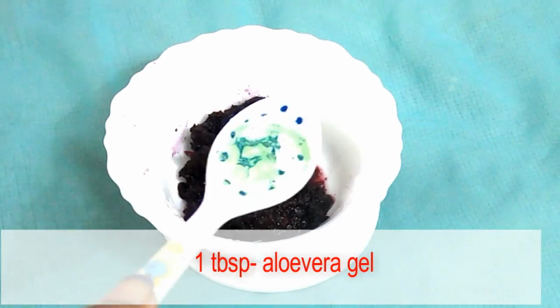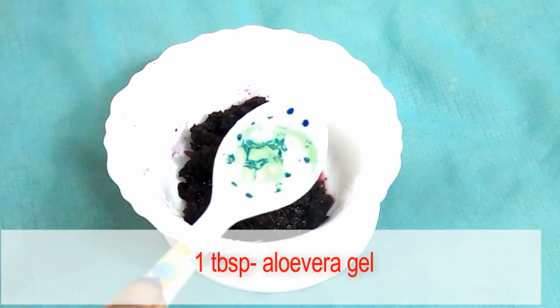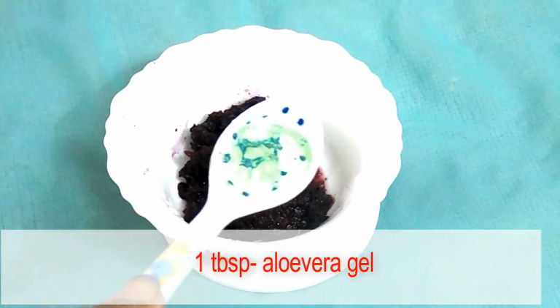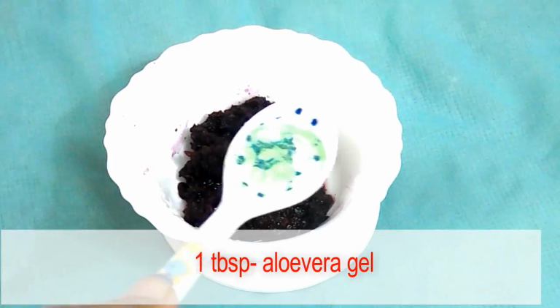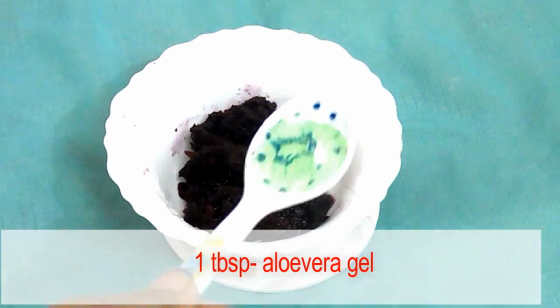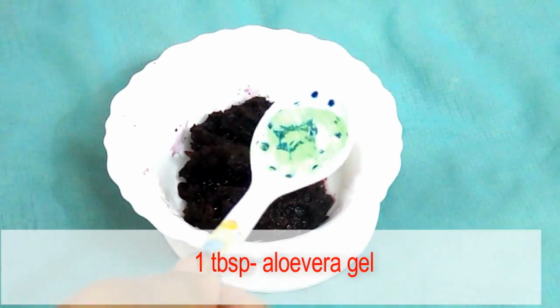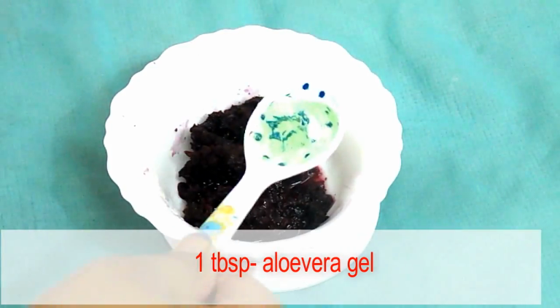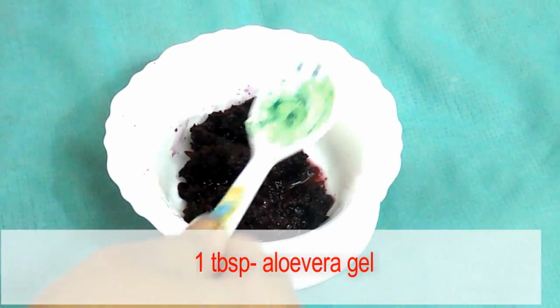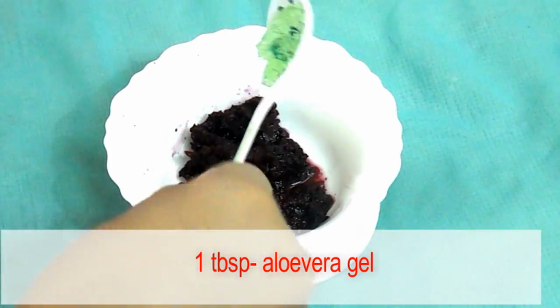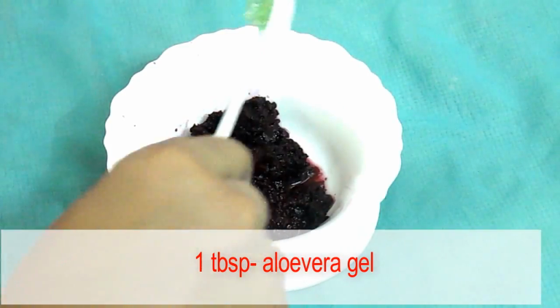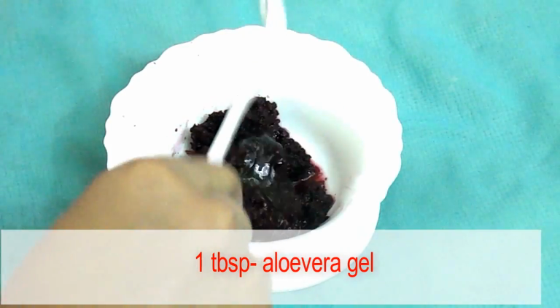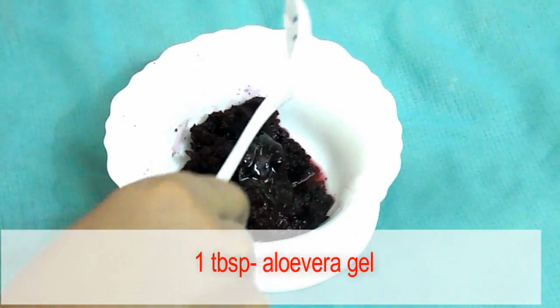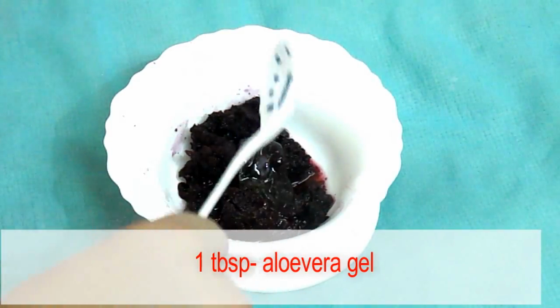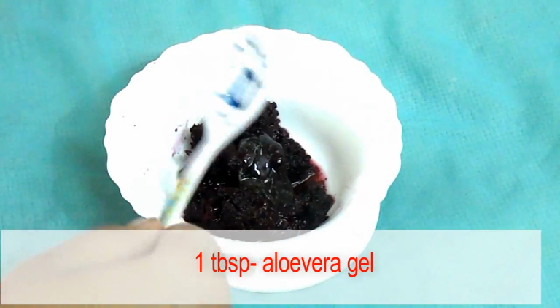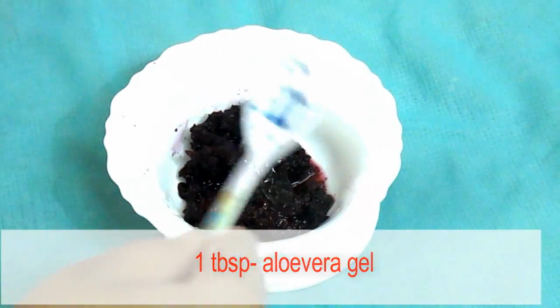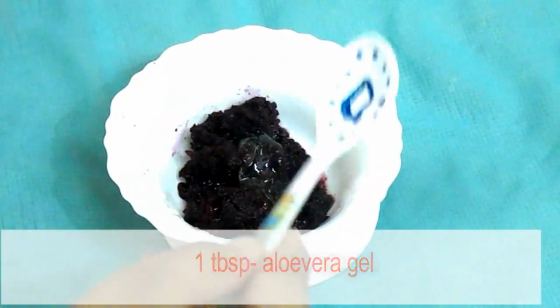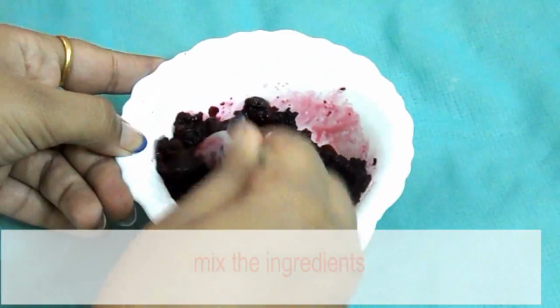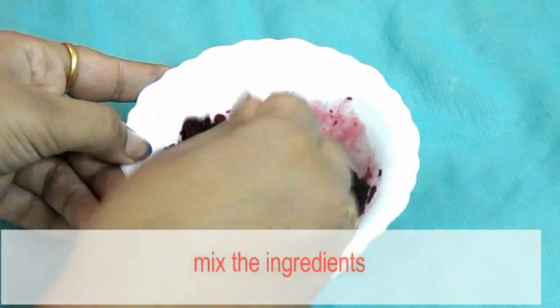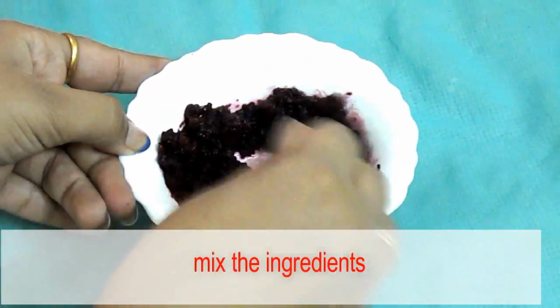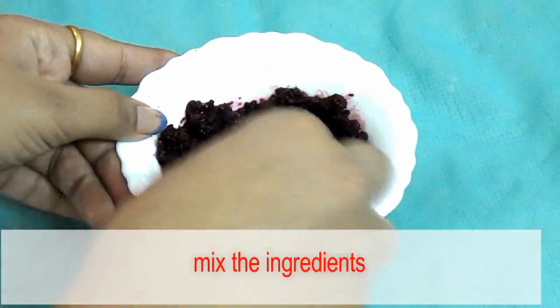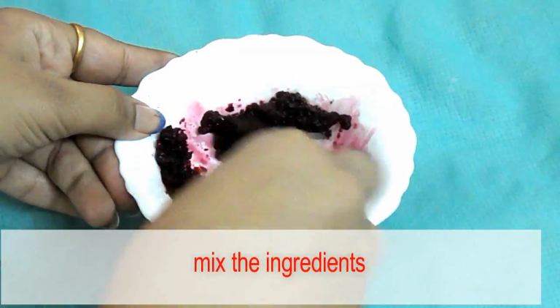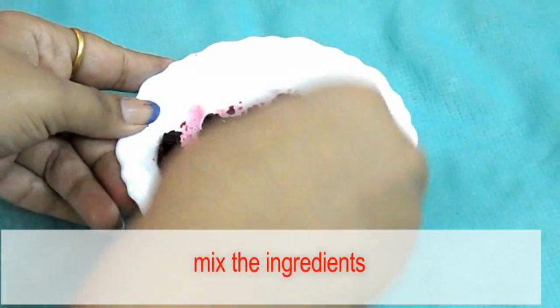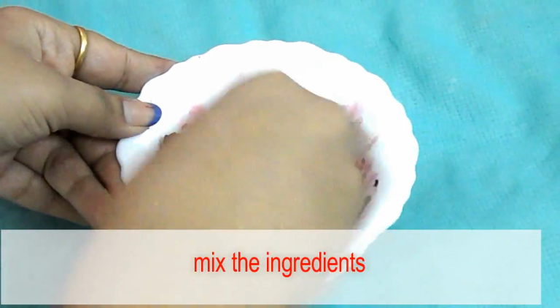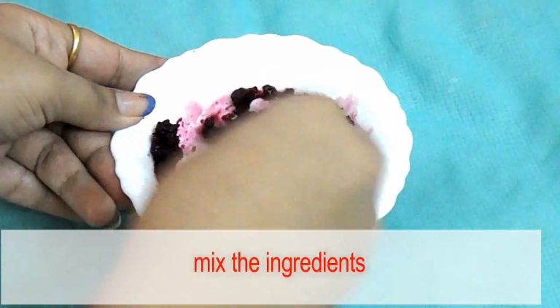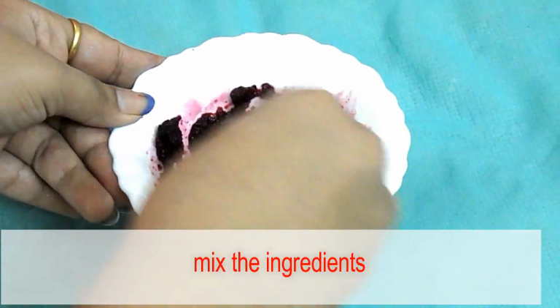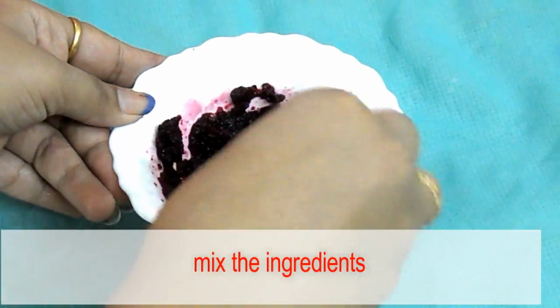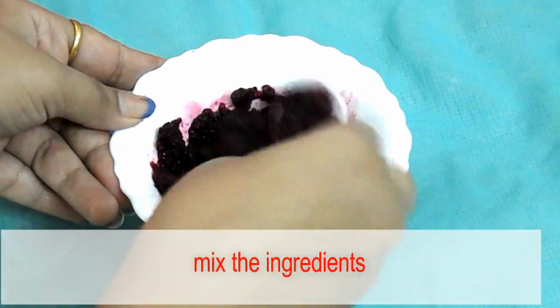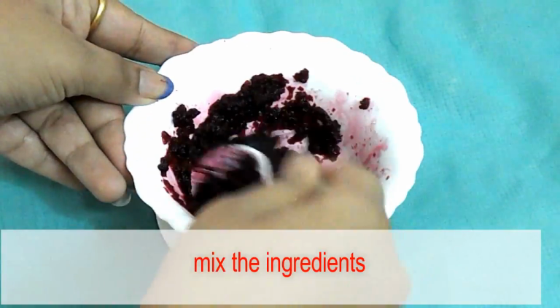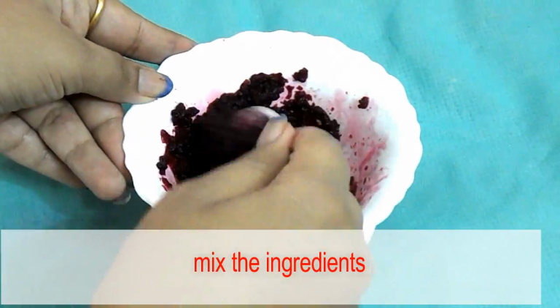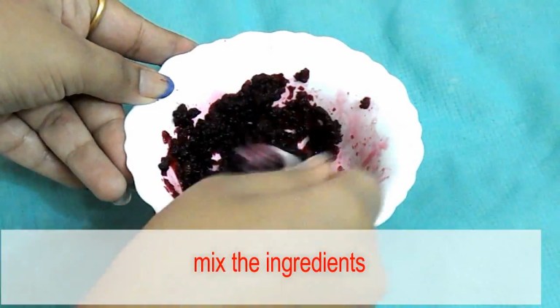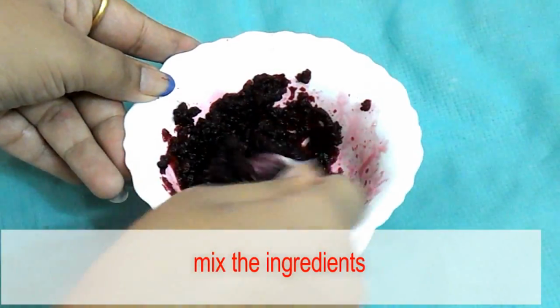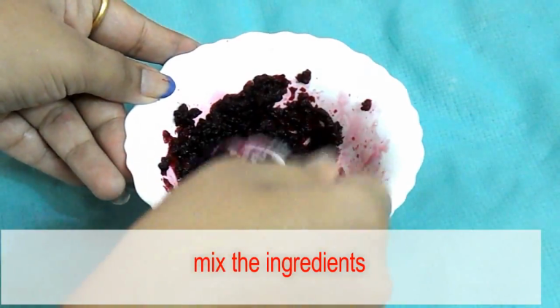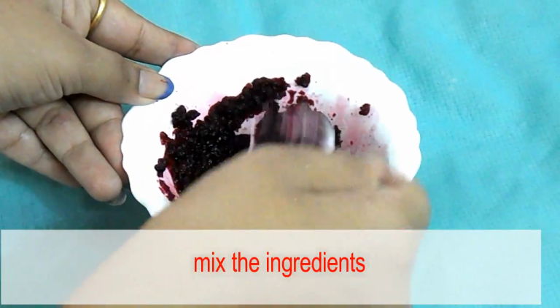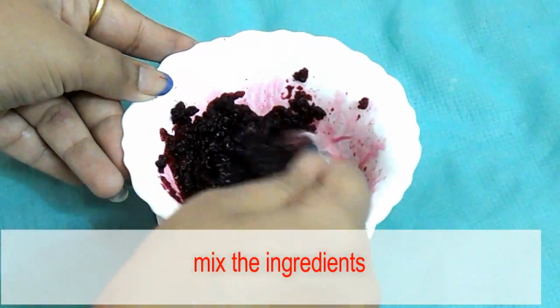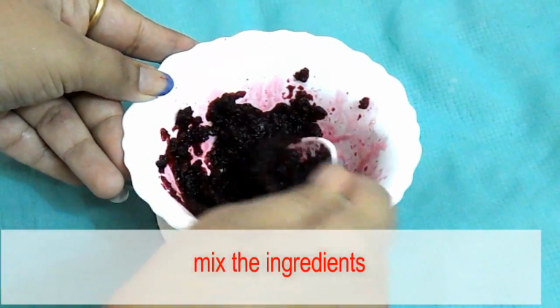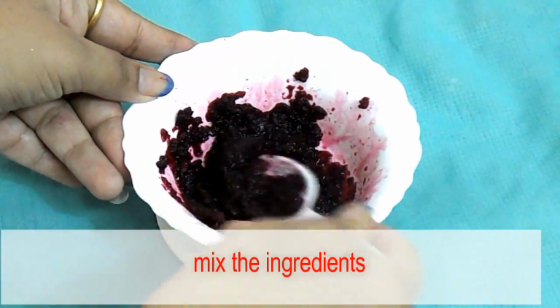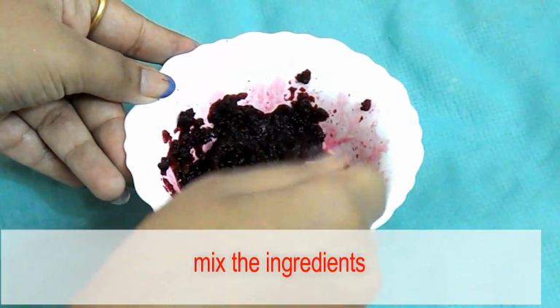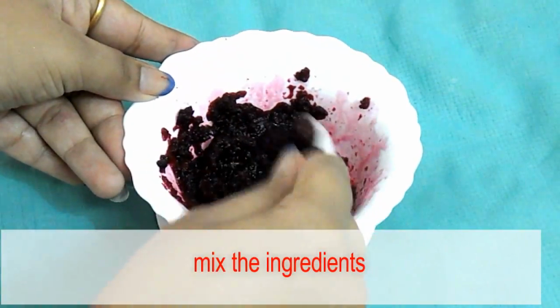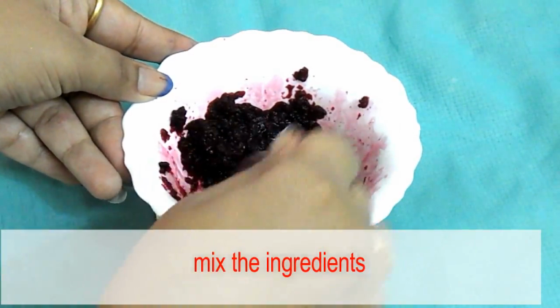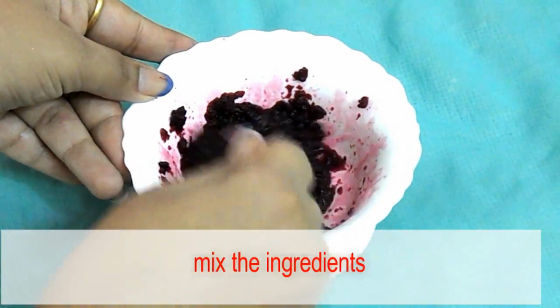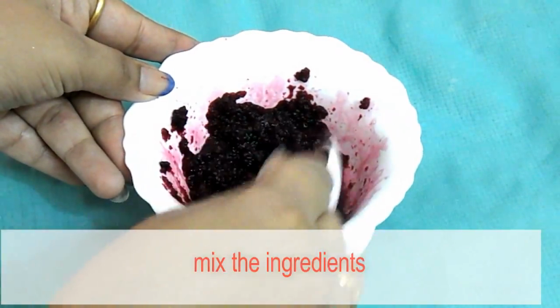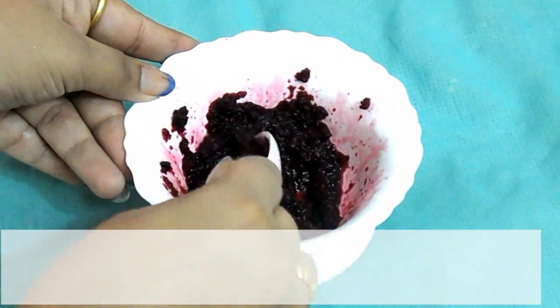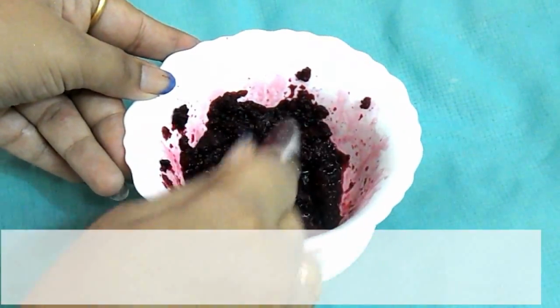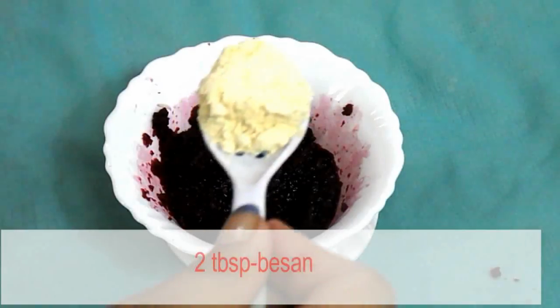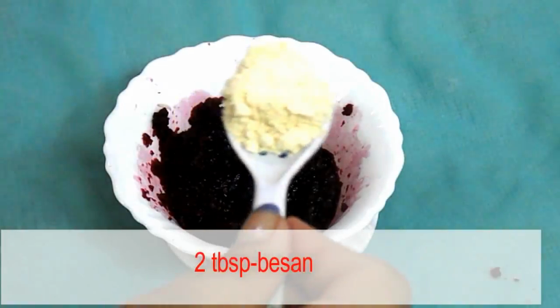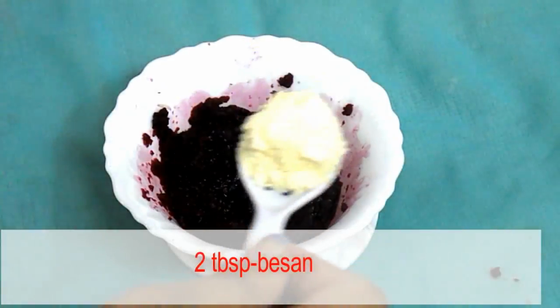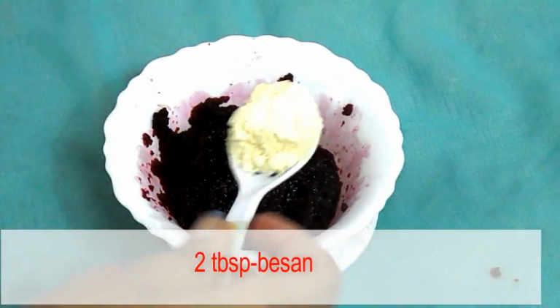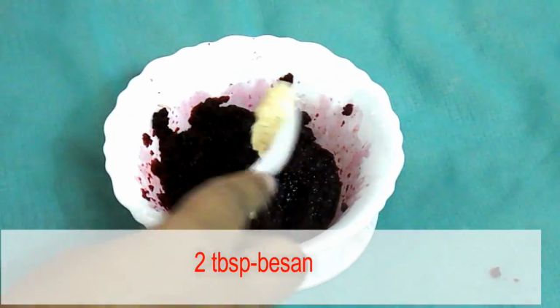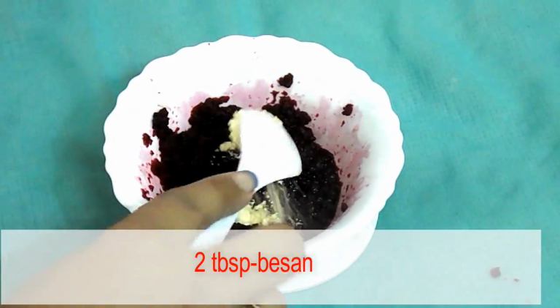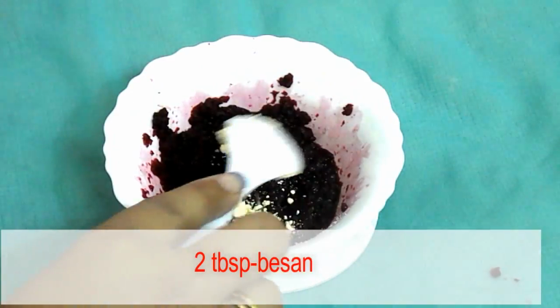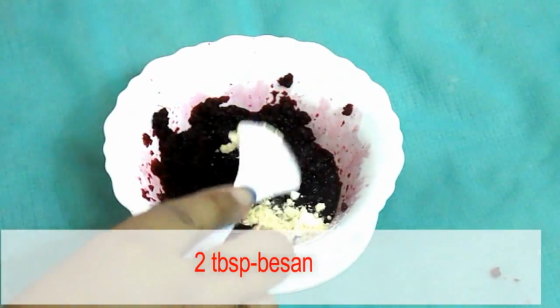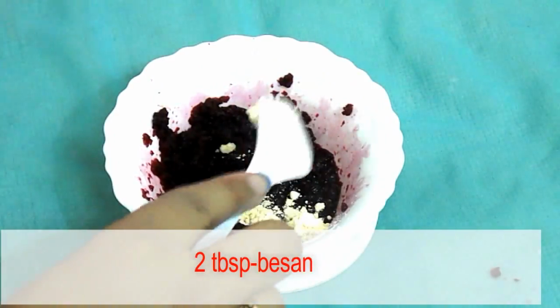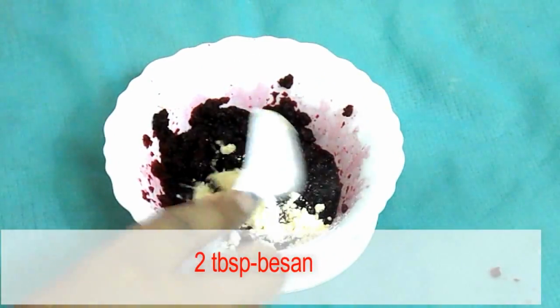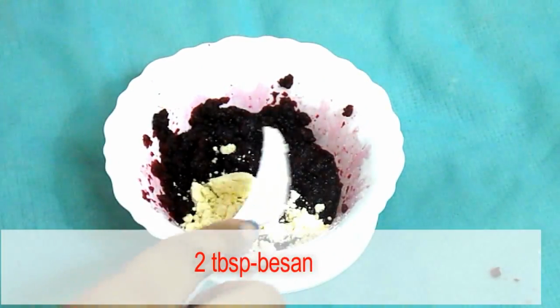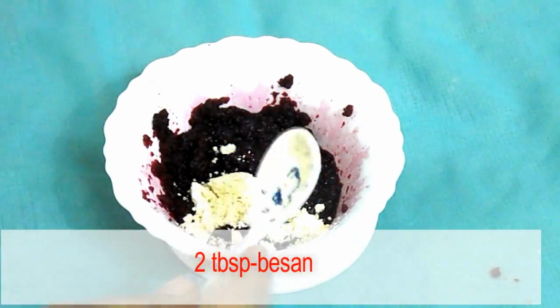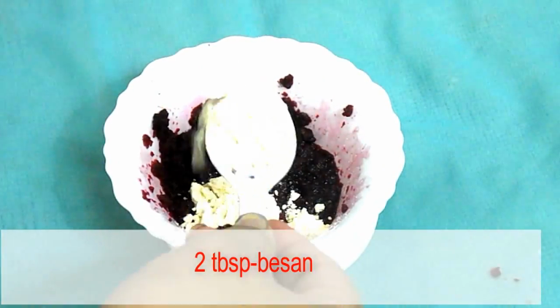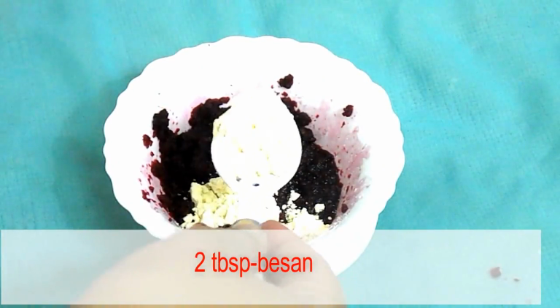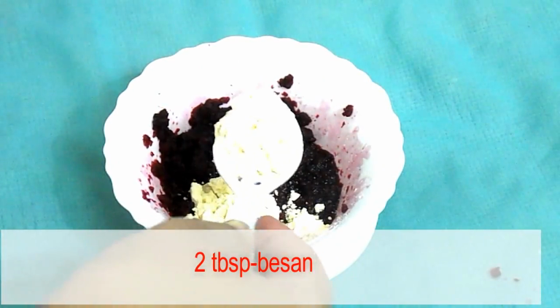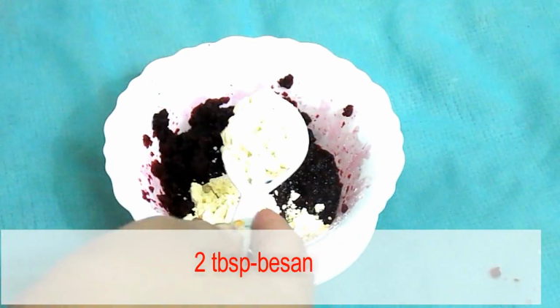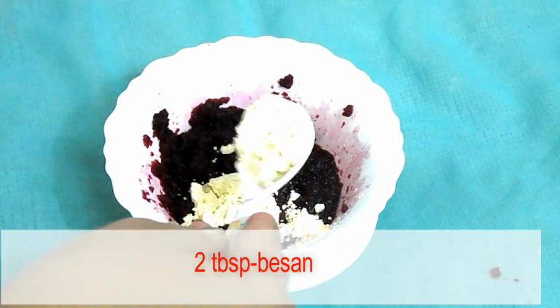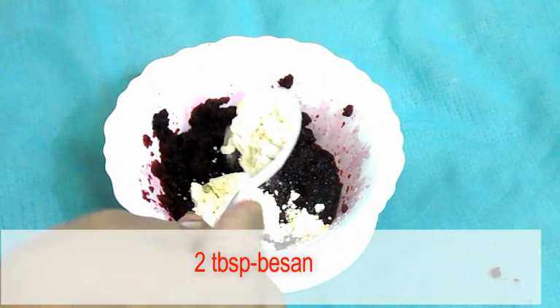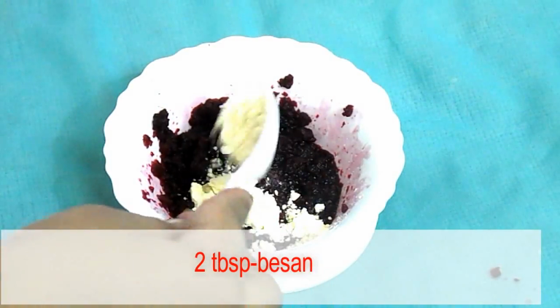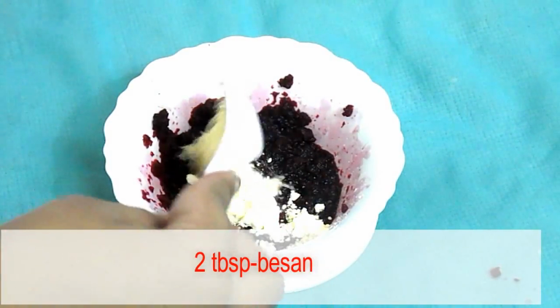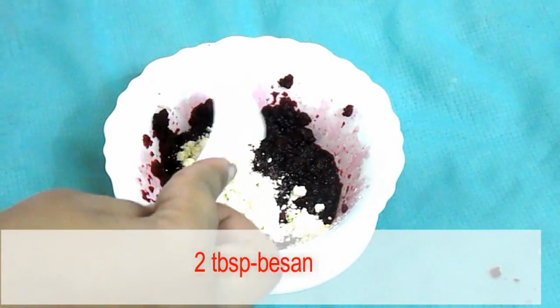Also add two tablespoons of besan to it.